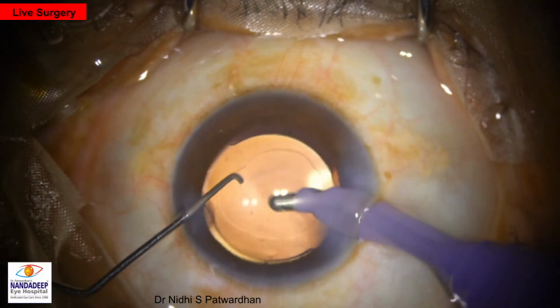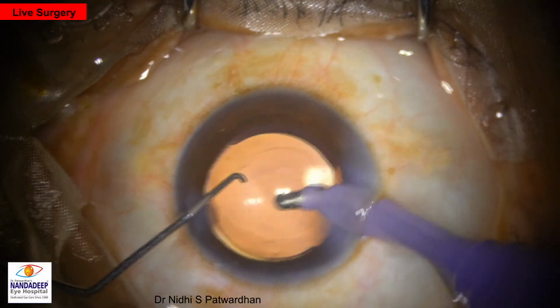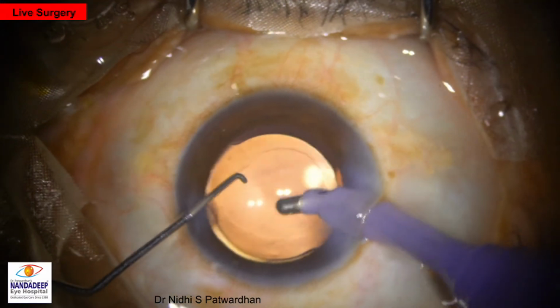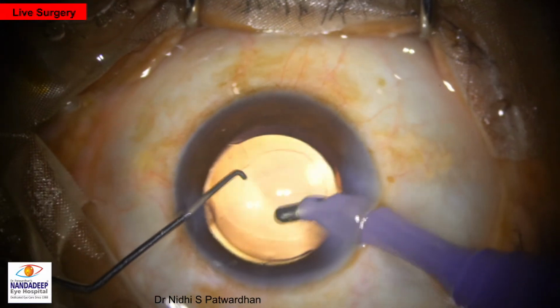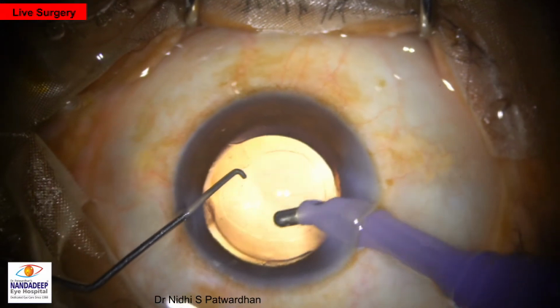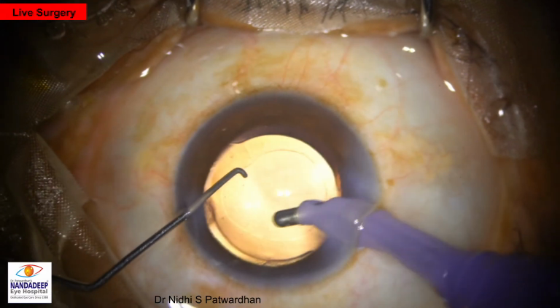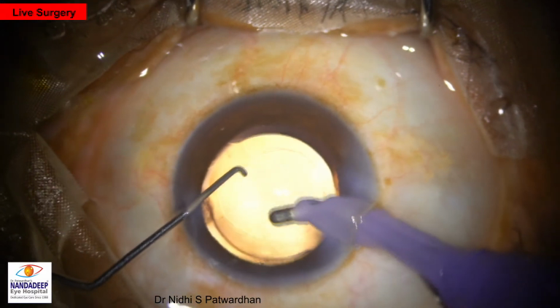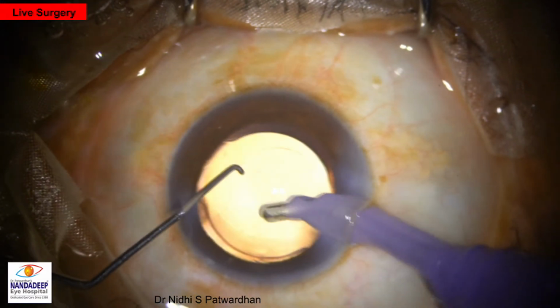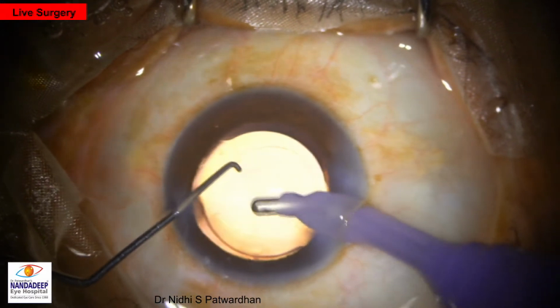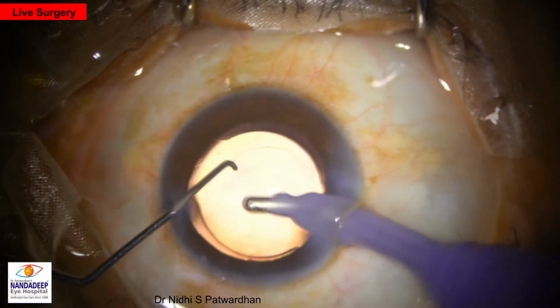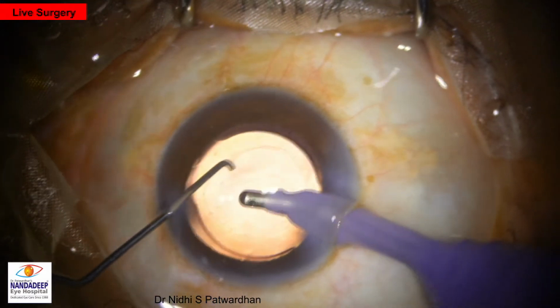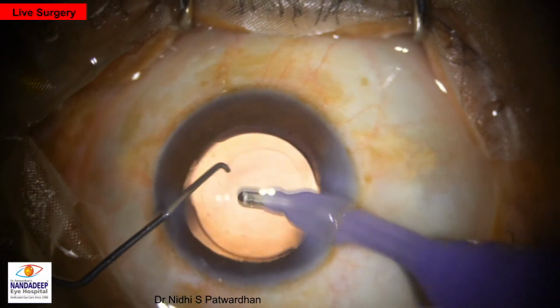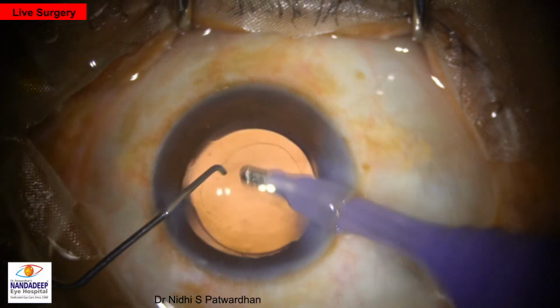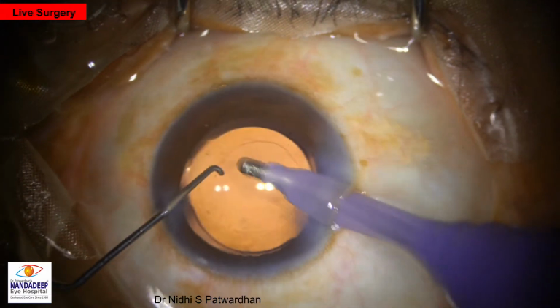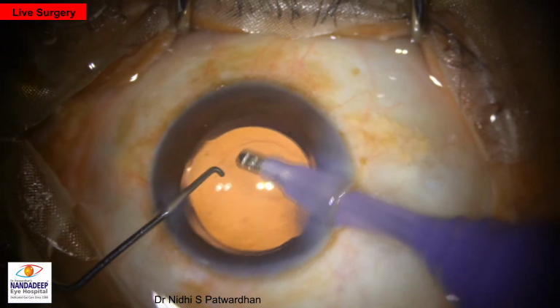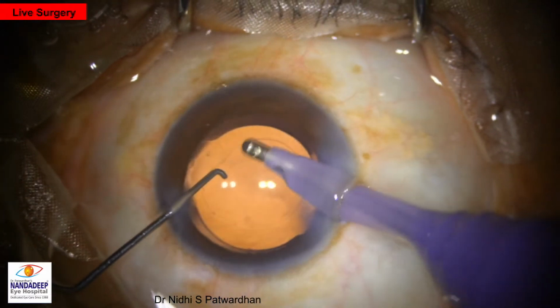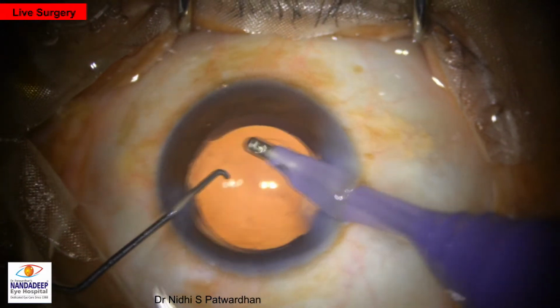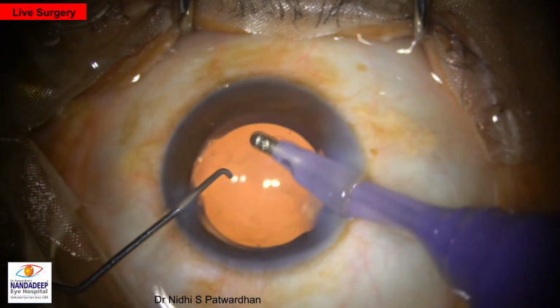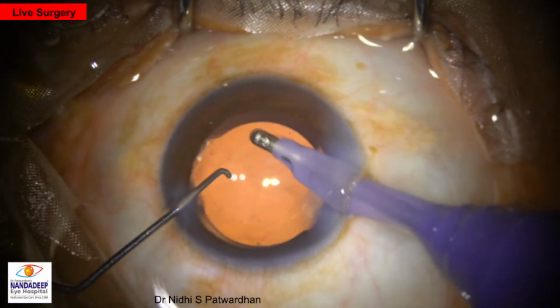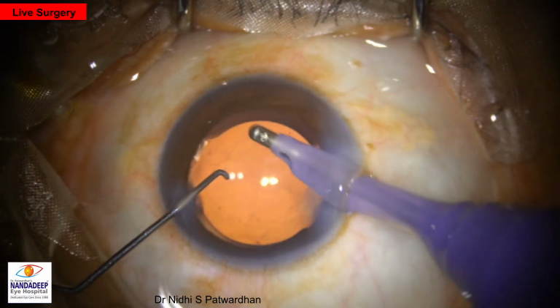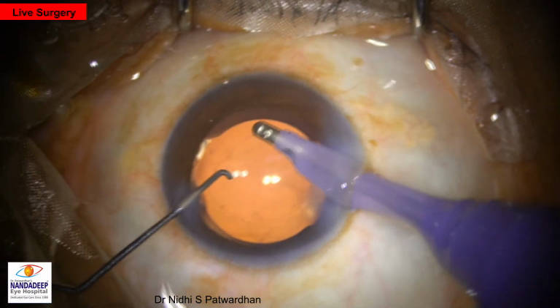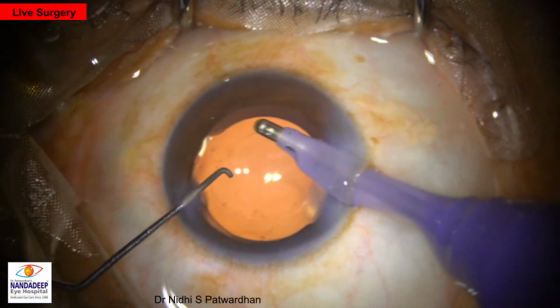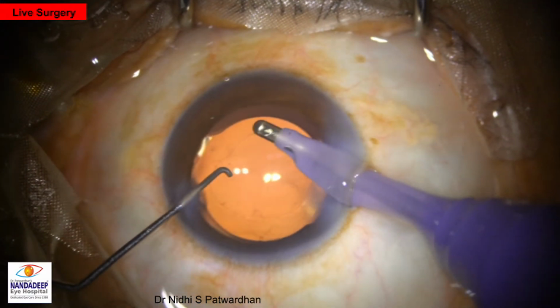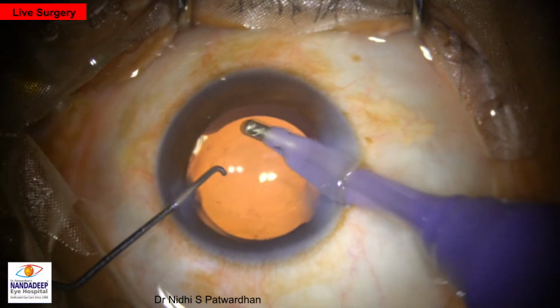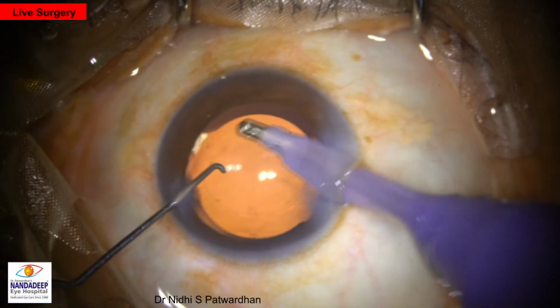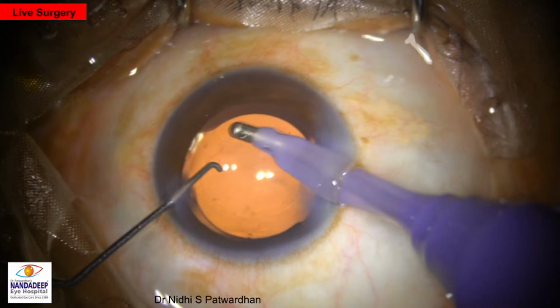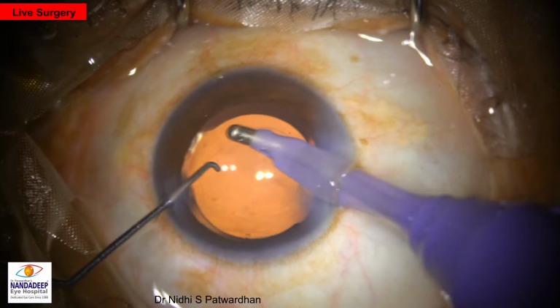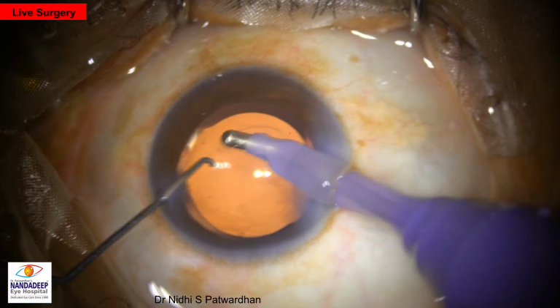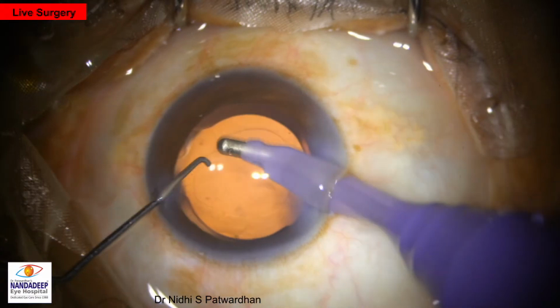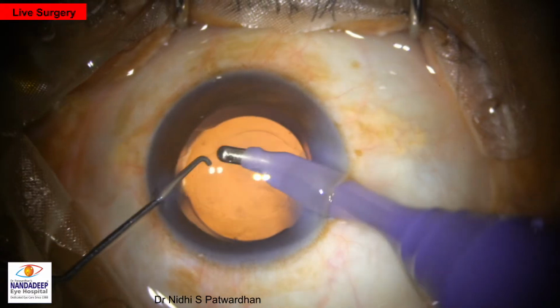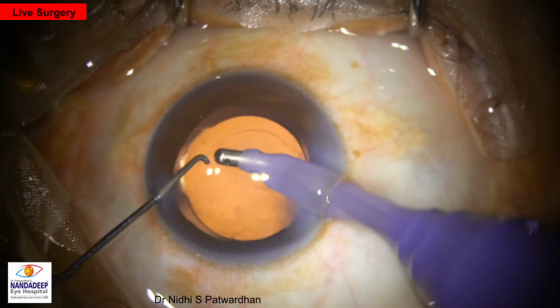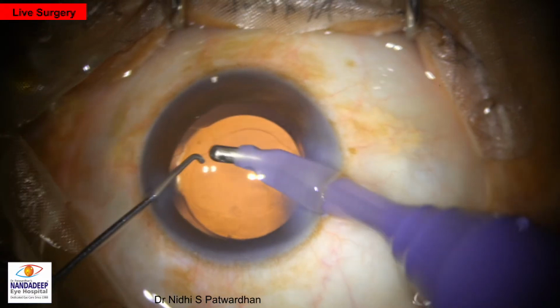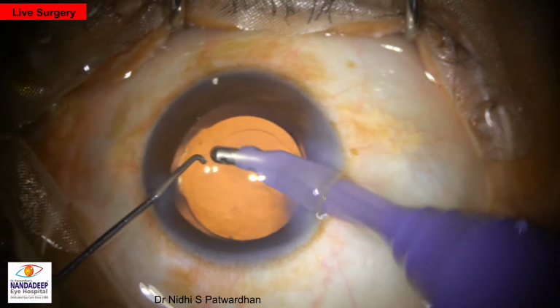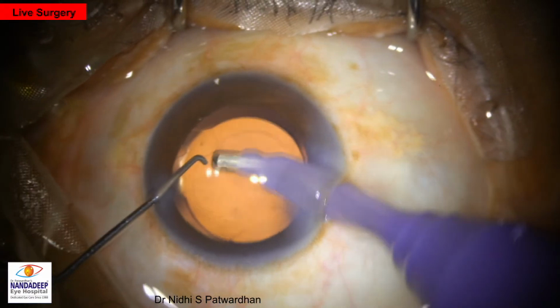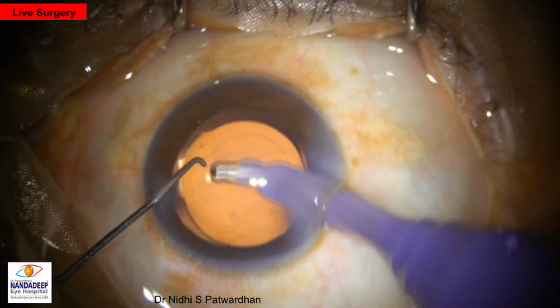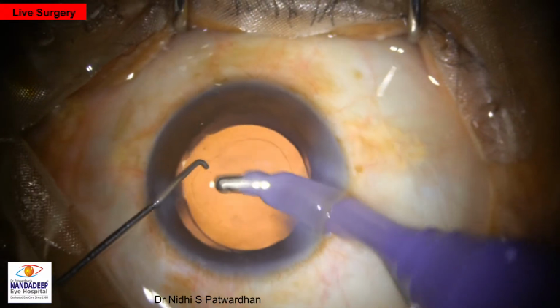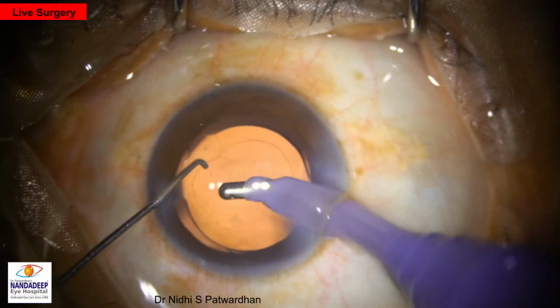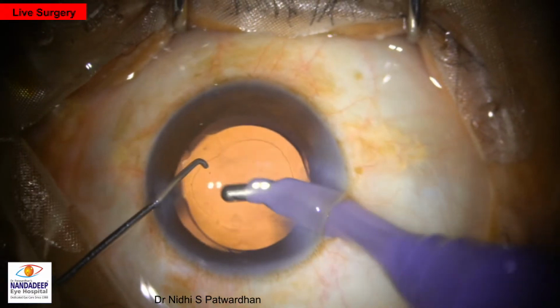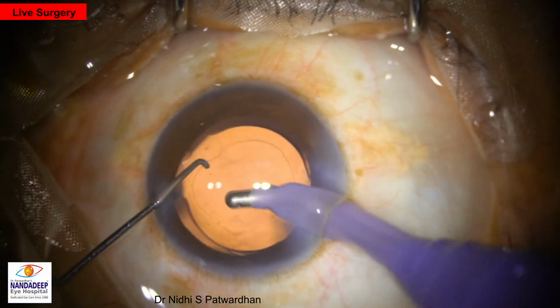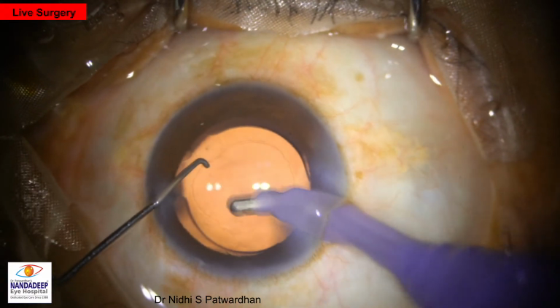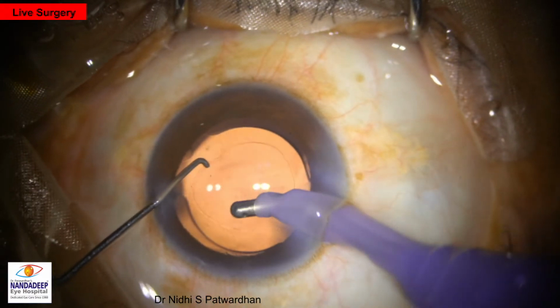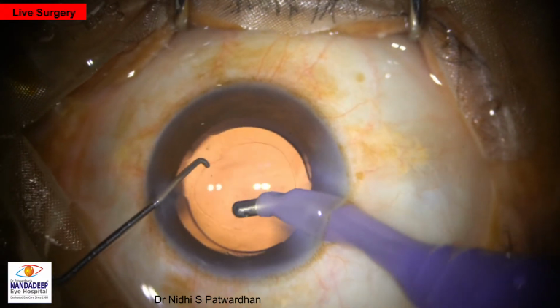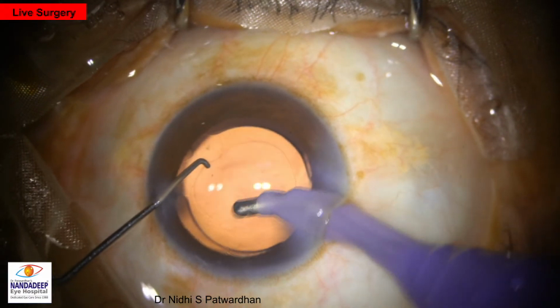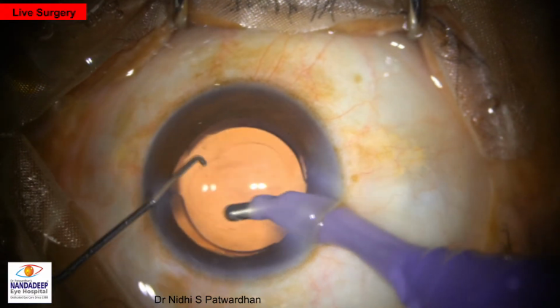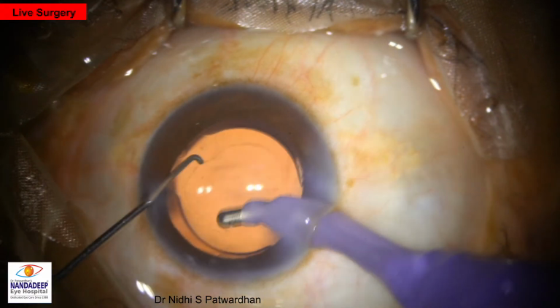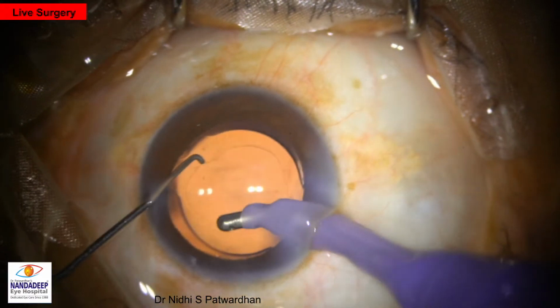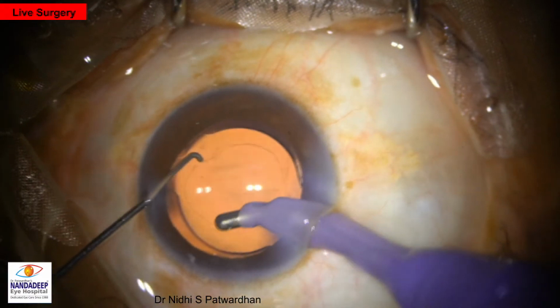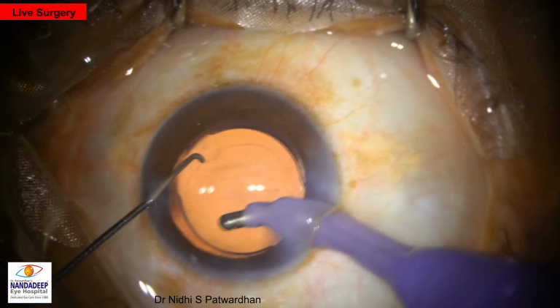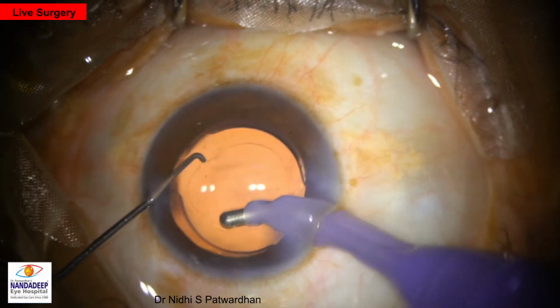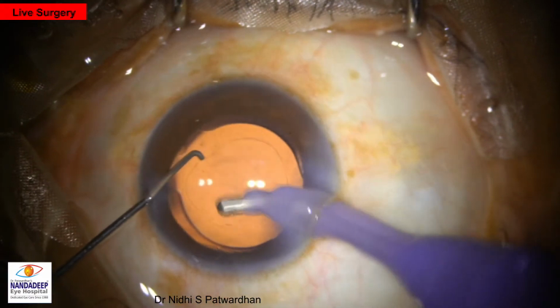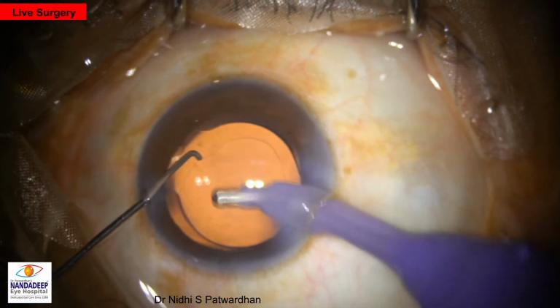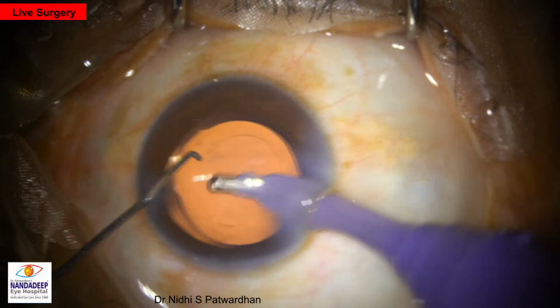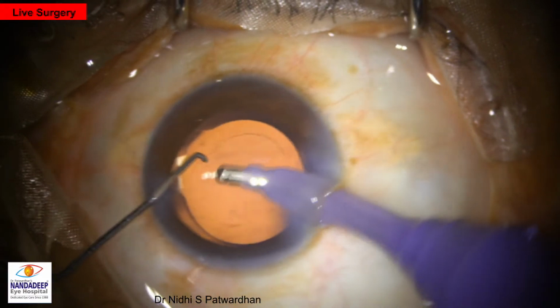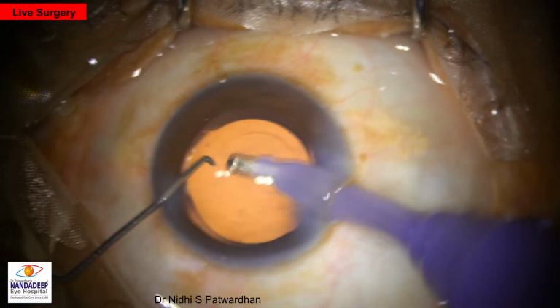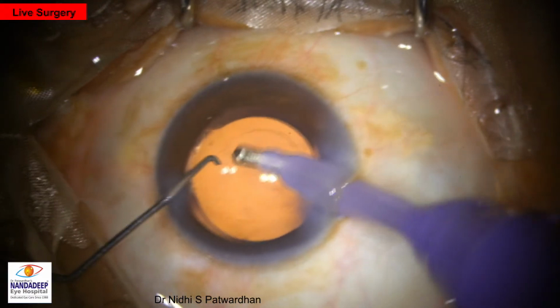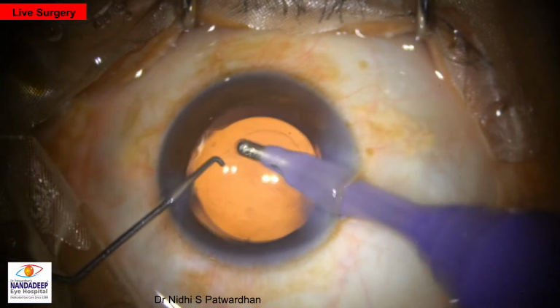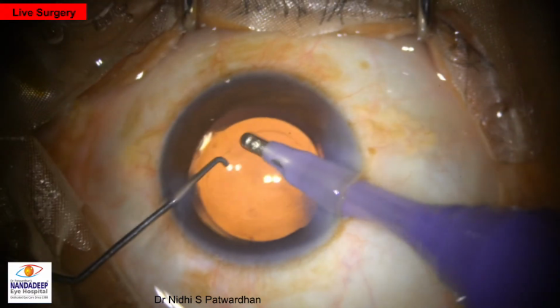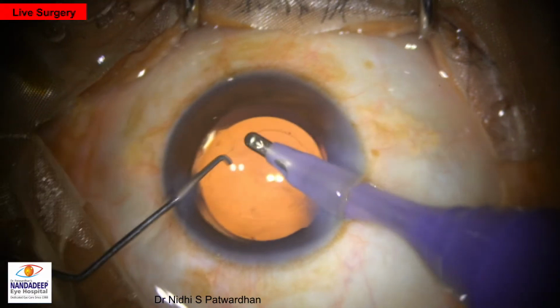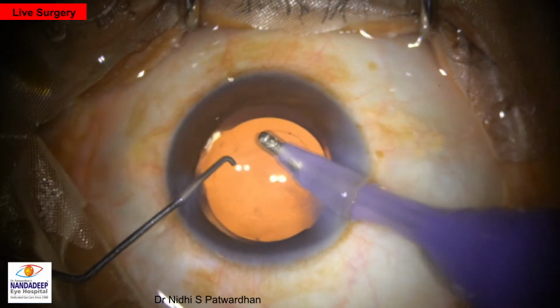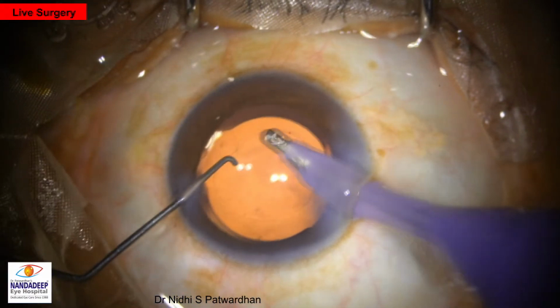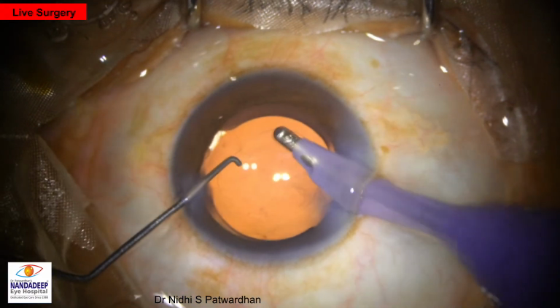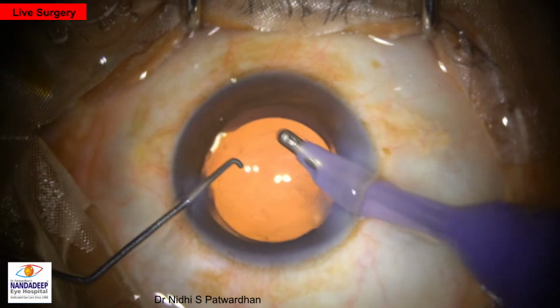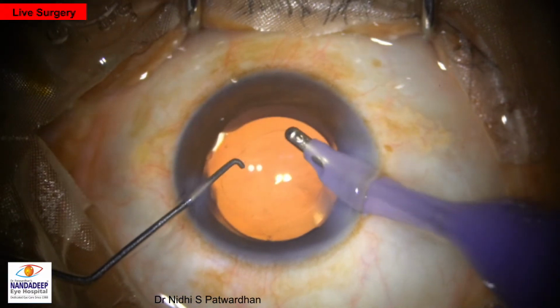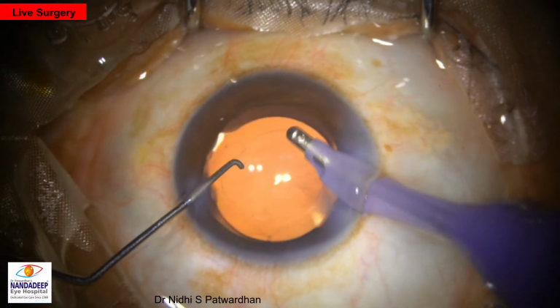CCC is good and covering the optic. We expect a good and predictable outcome.